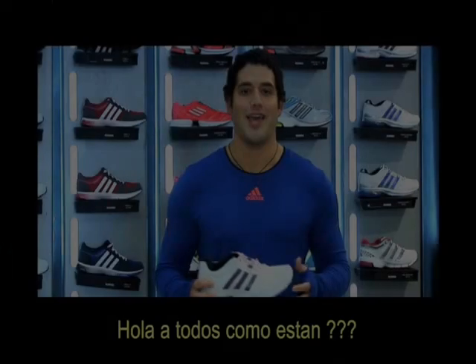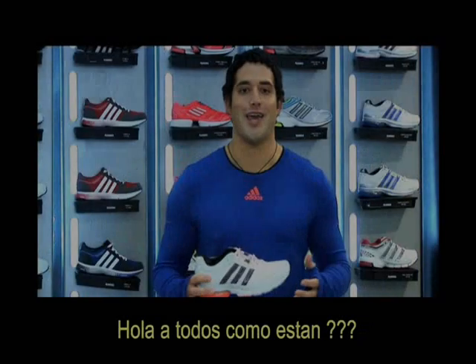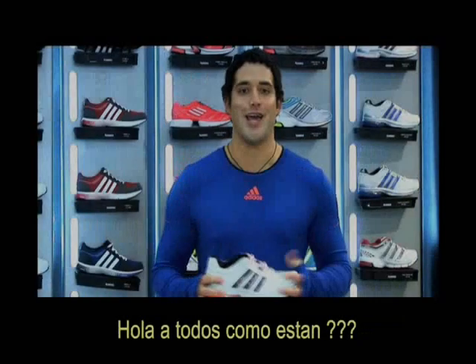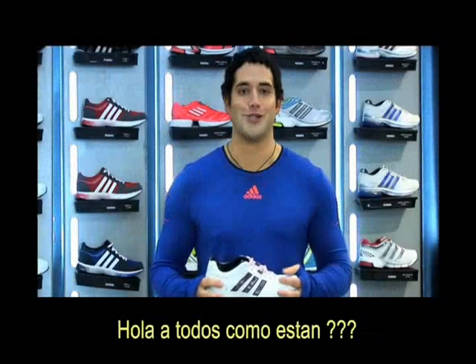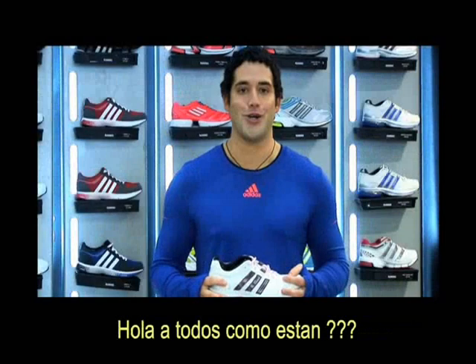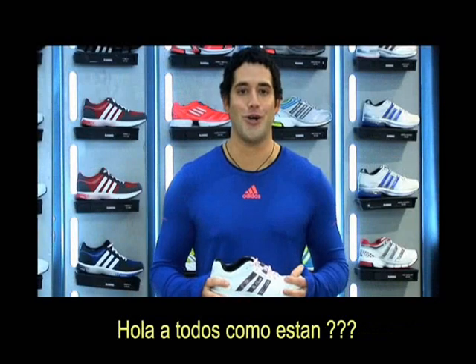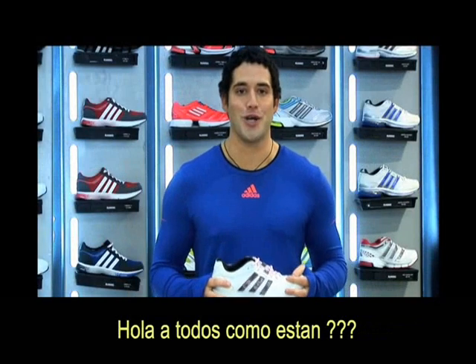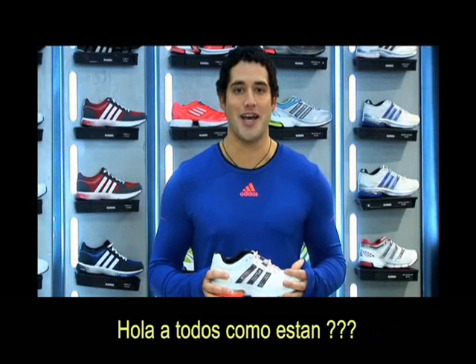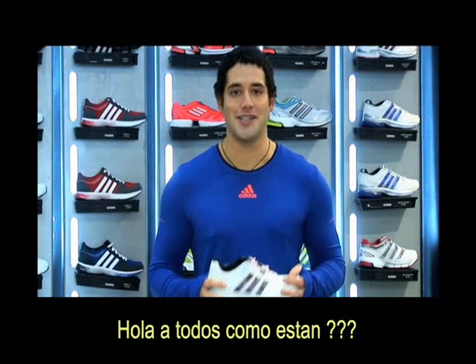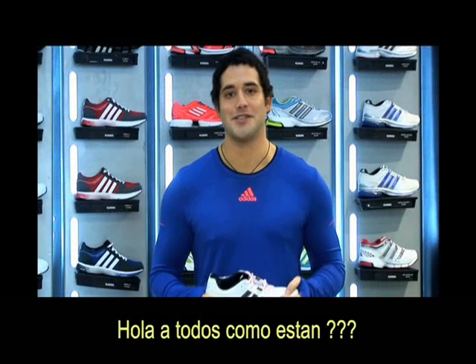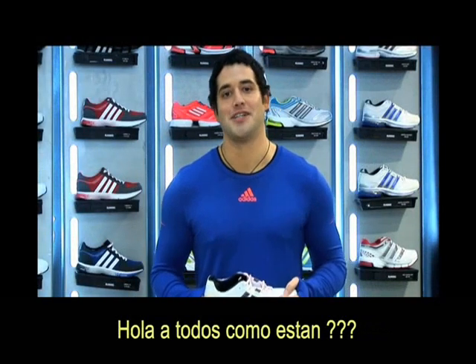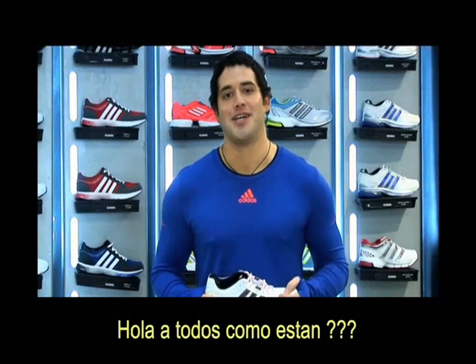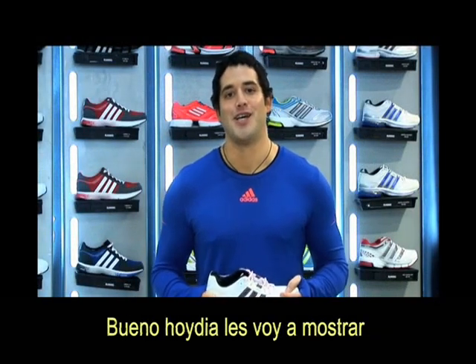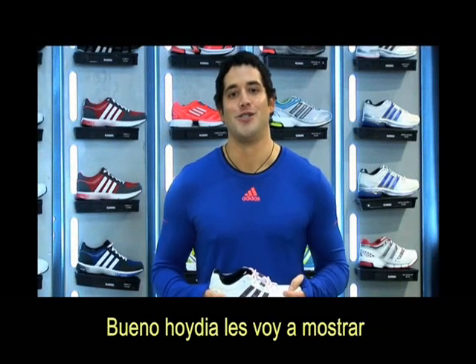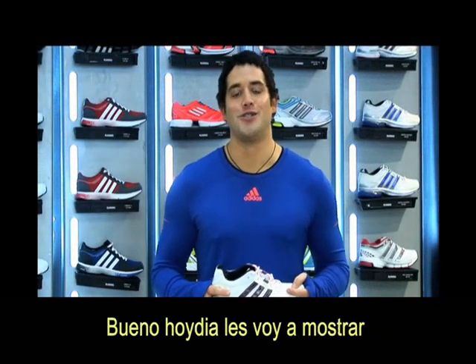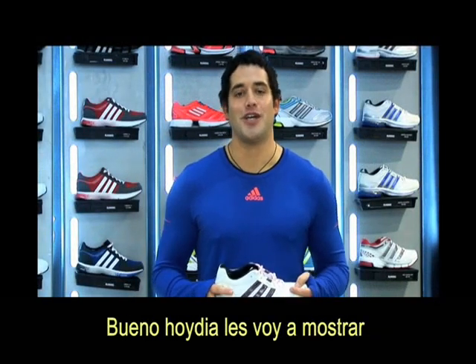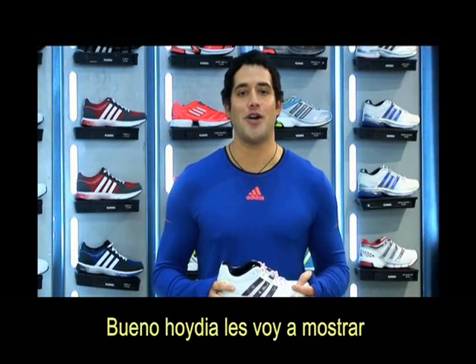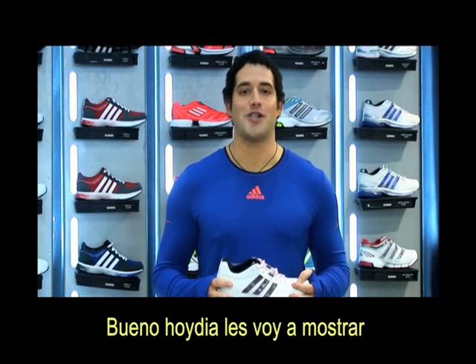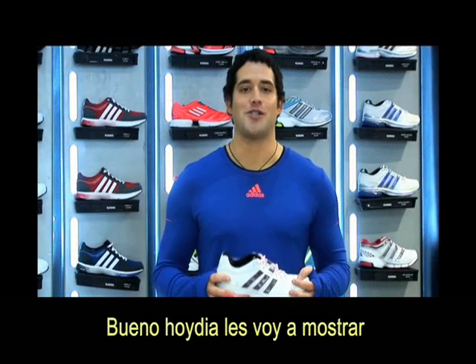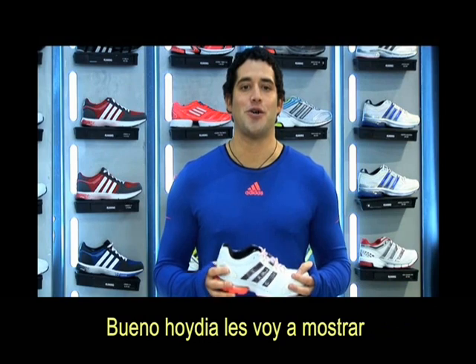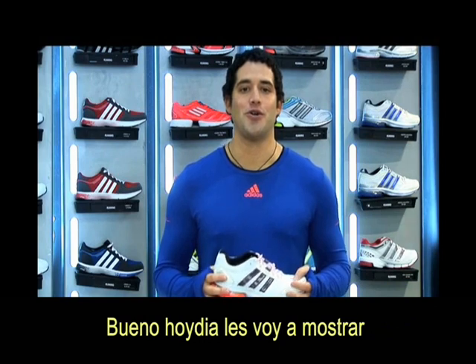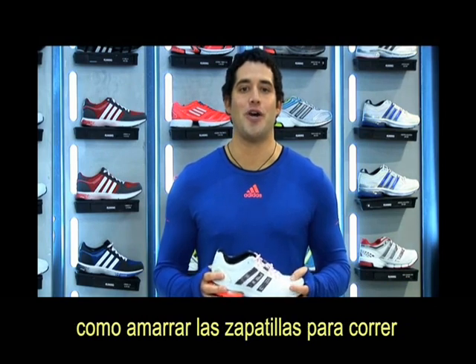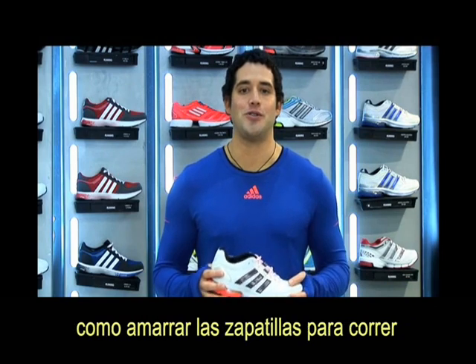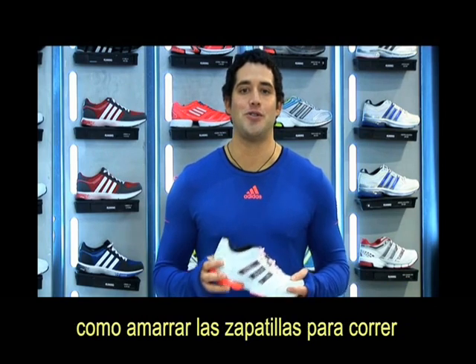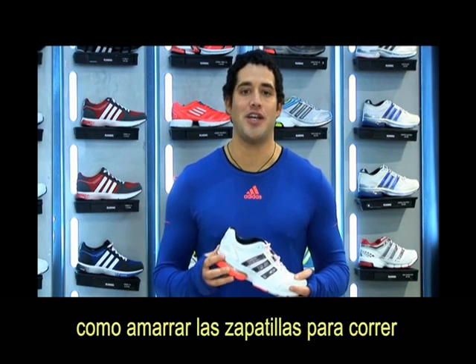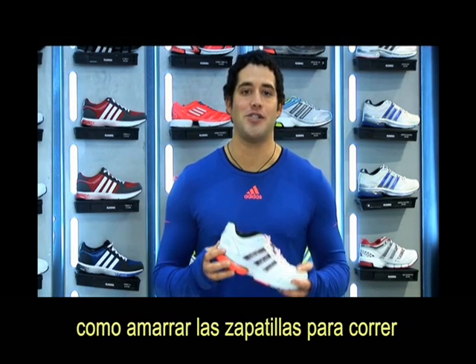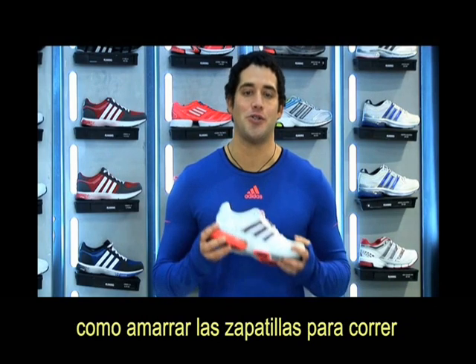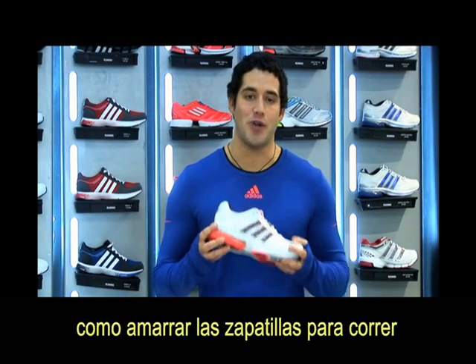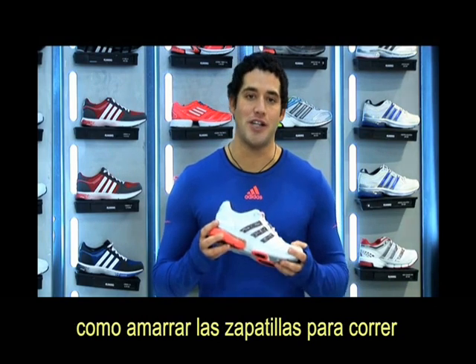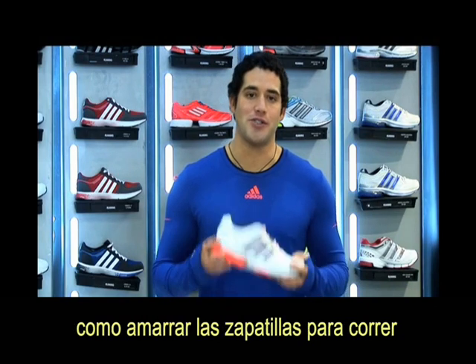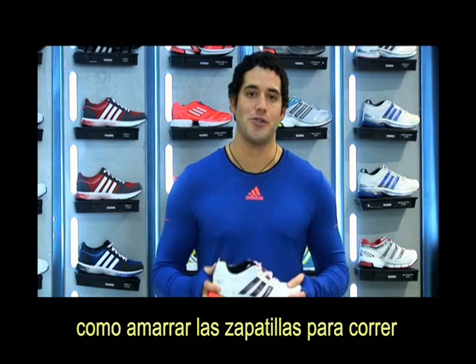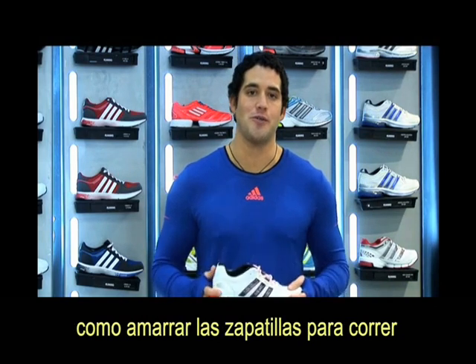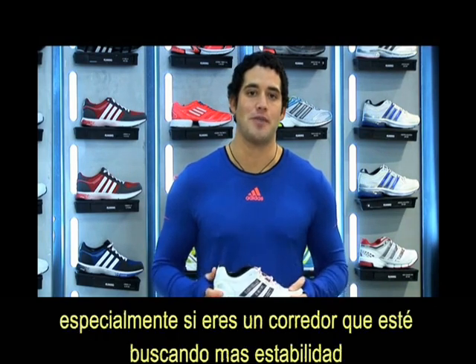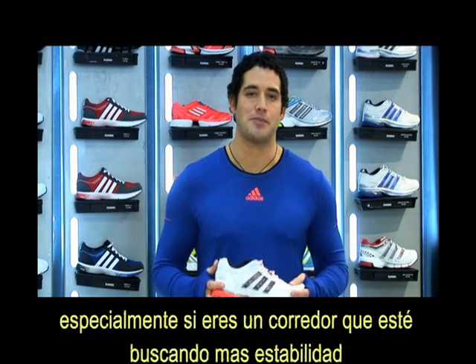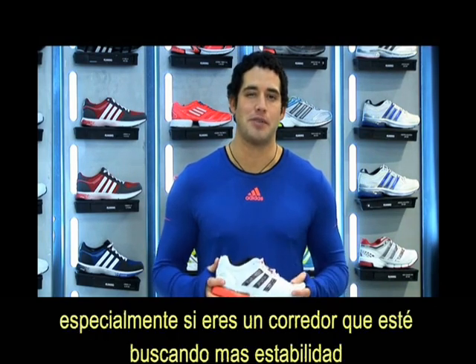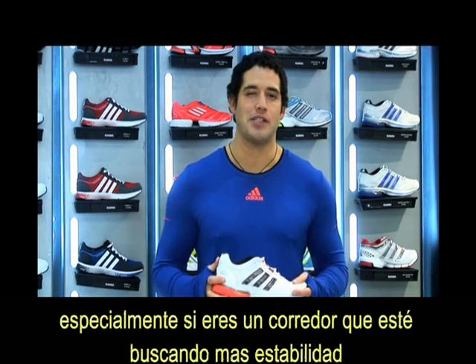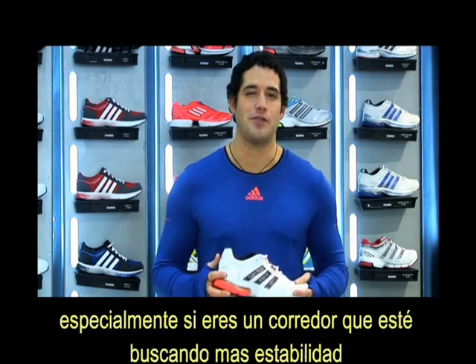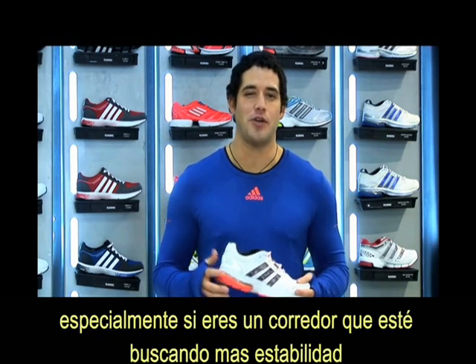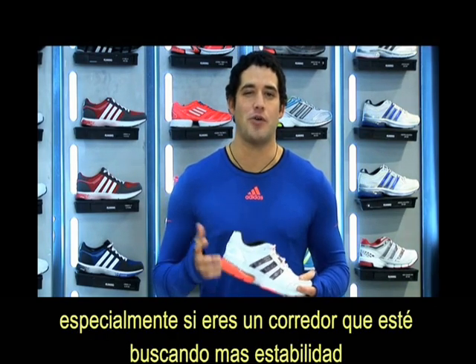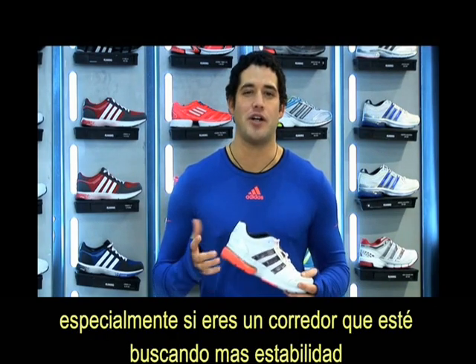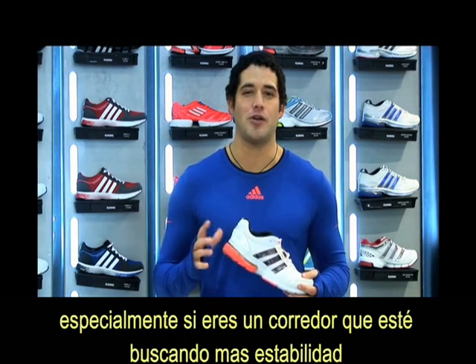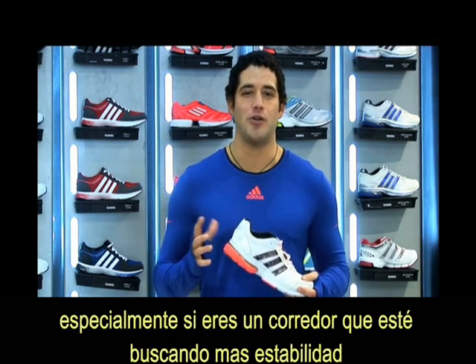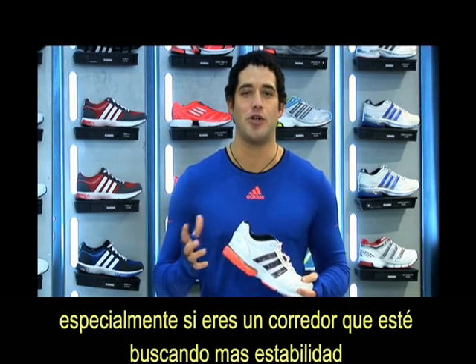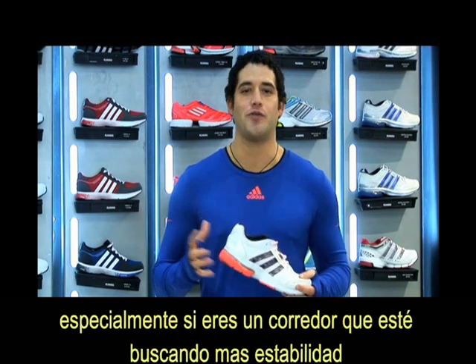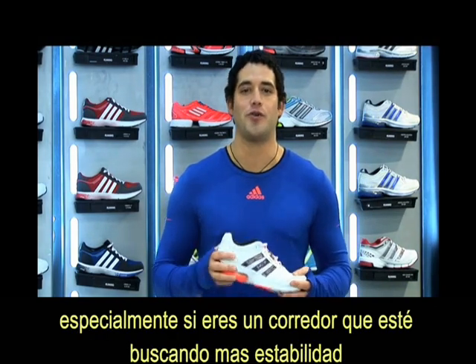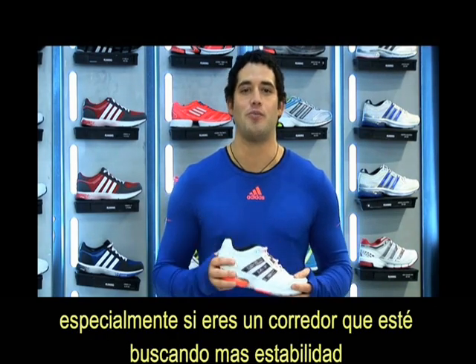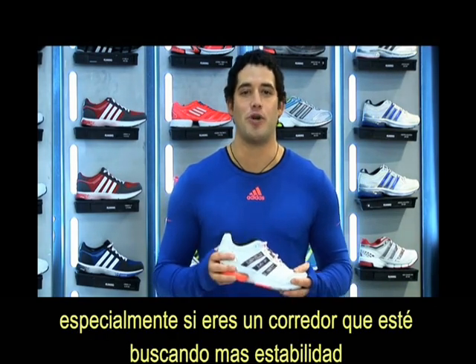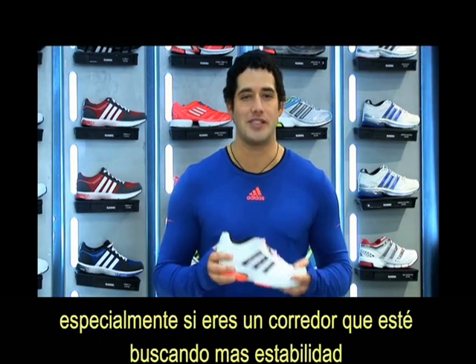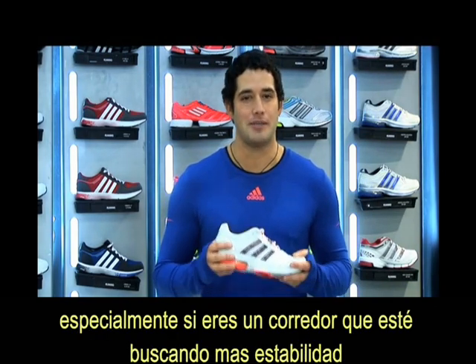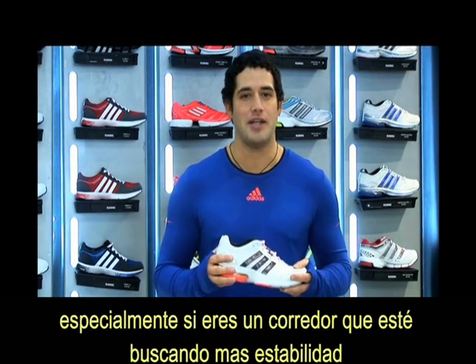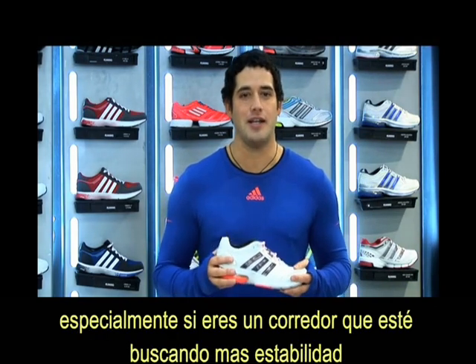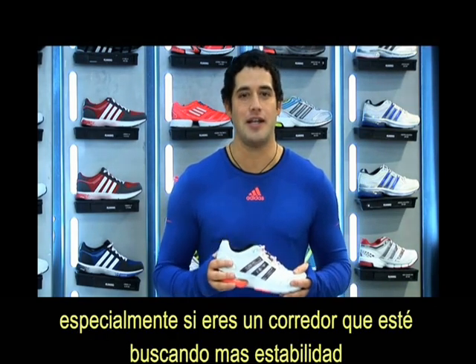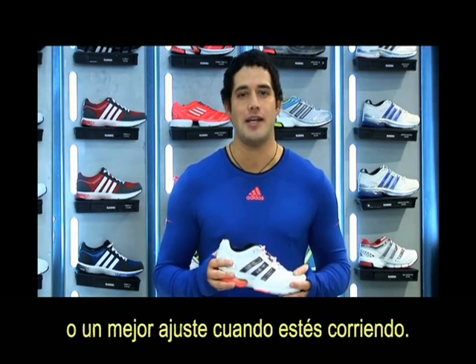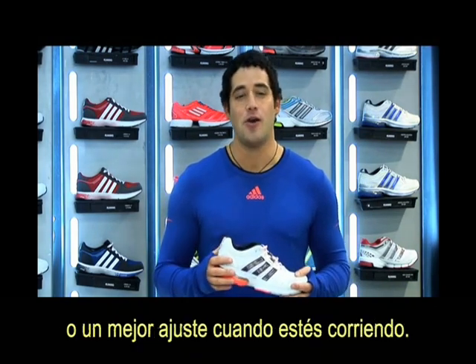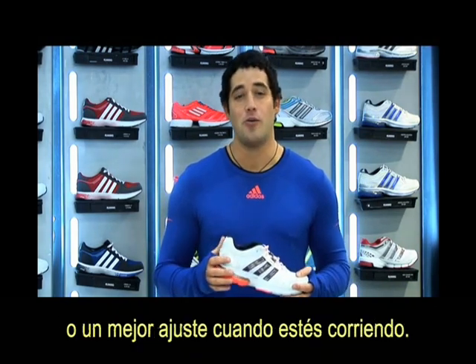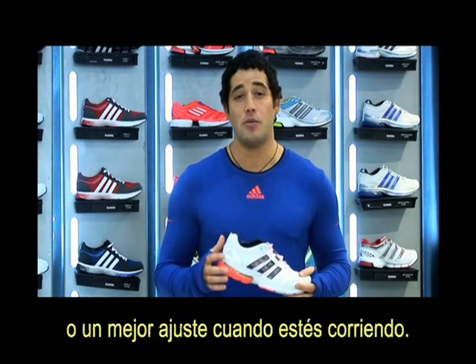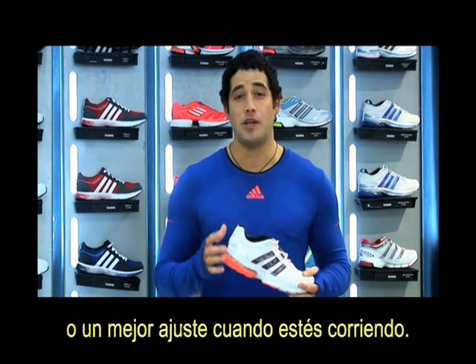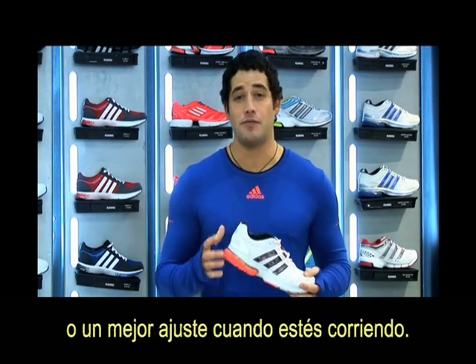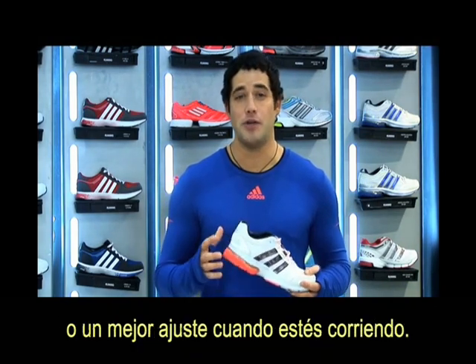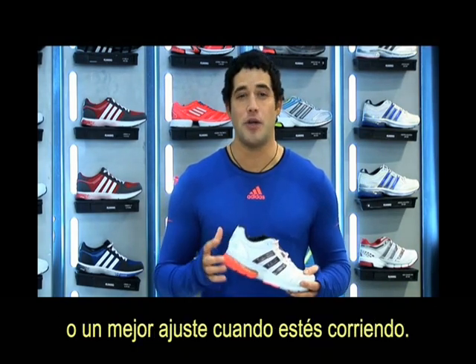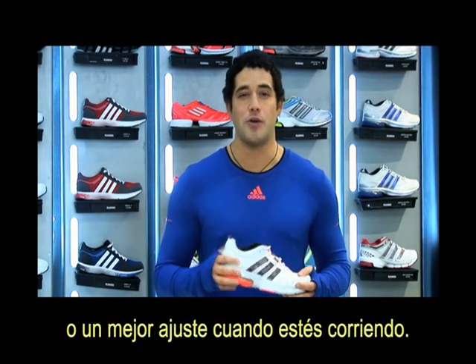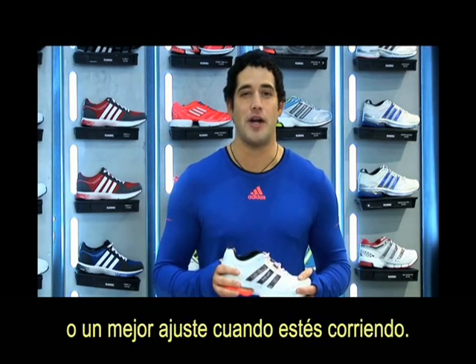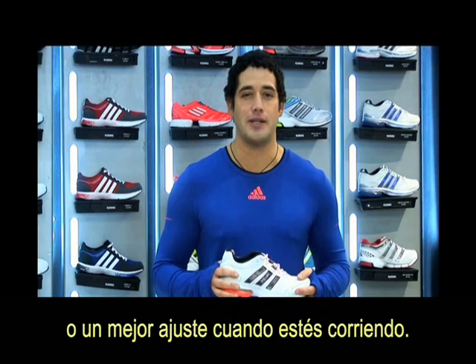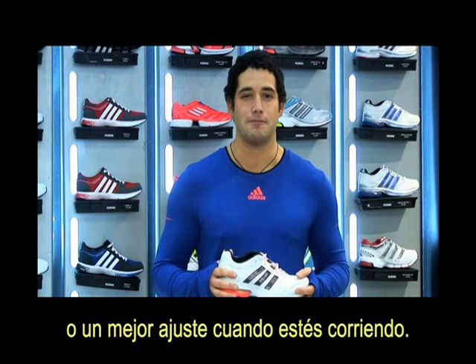Hey, how's it going guys? Today I'm going to show you how to lace your running shoe, especially if you're a runner who's looking for more stability over the feet while you're running.